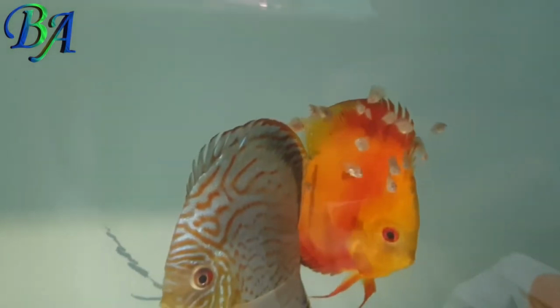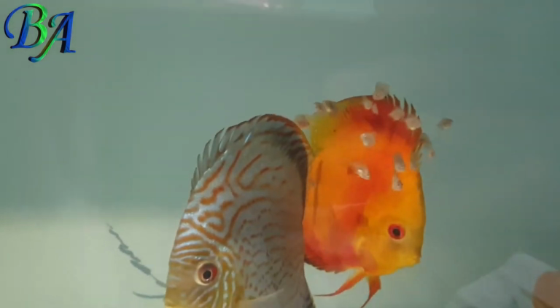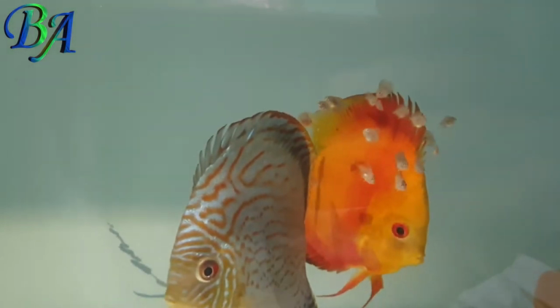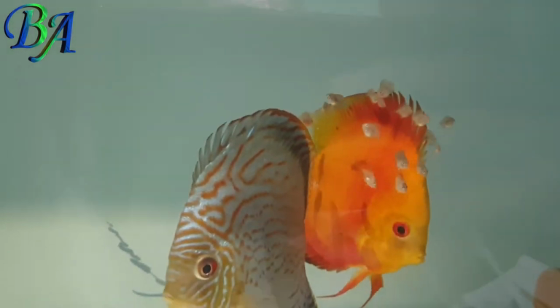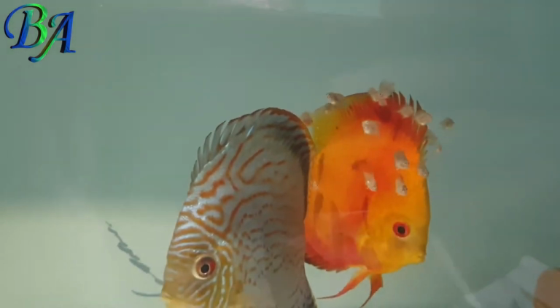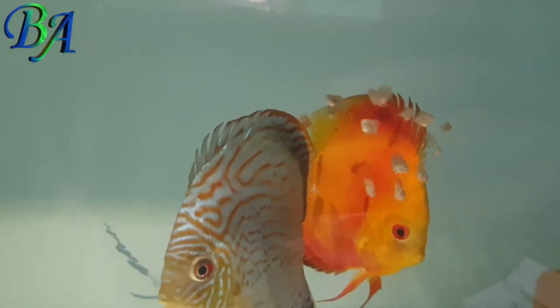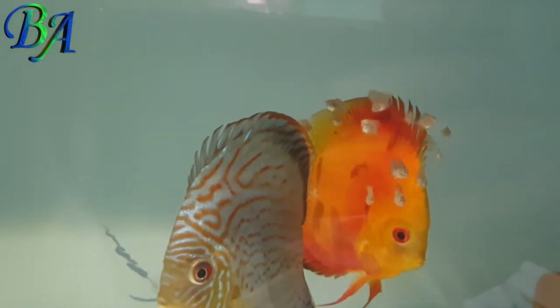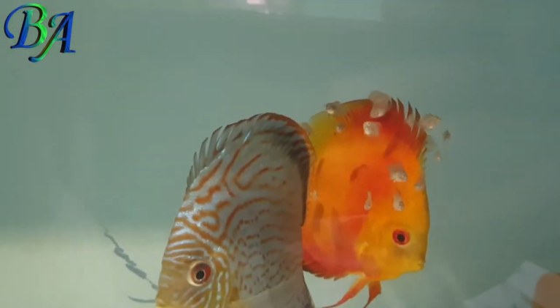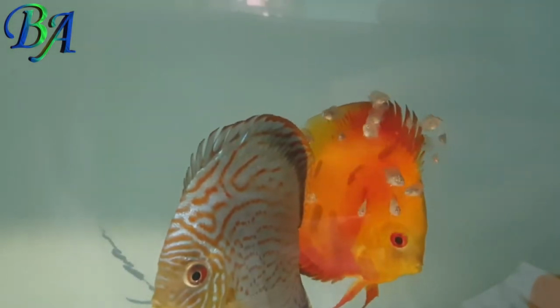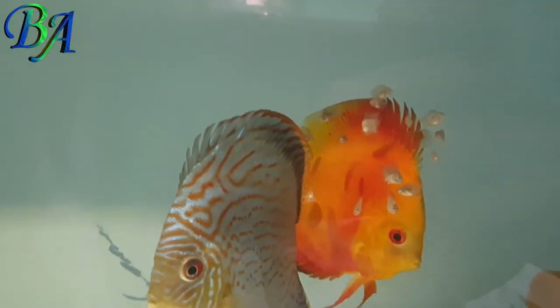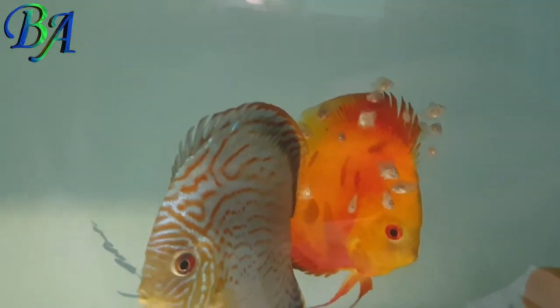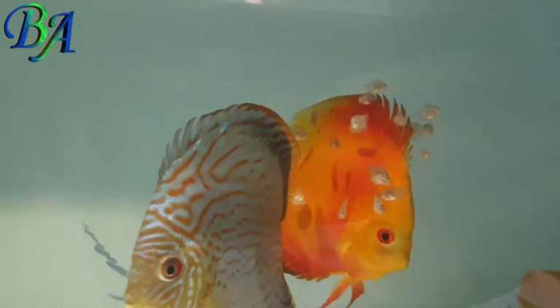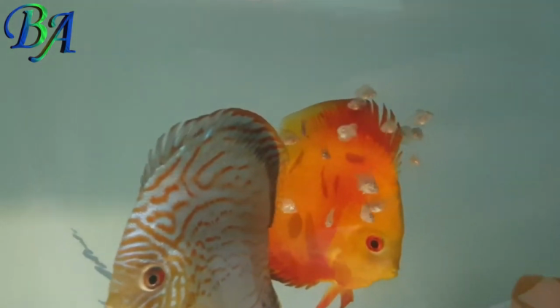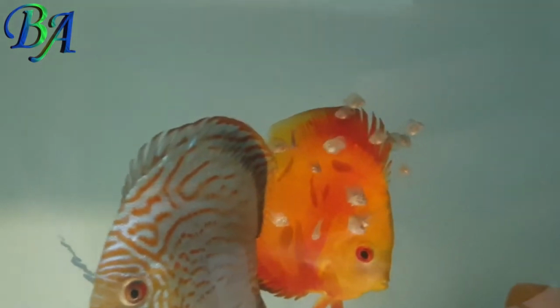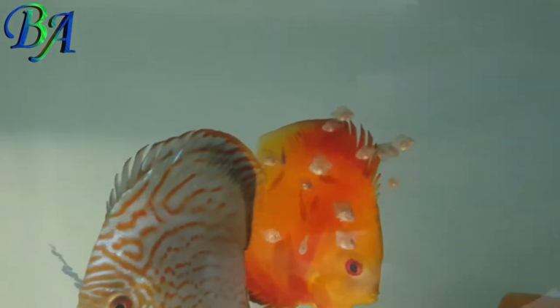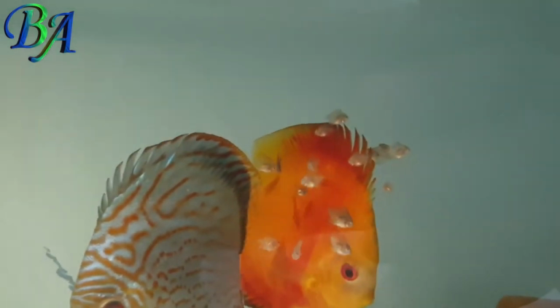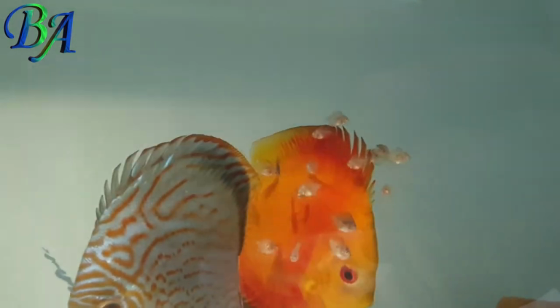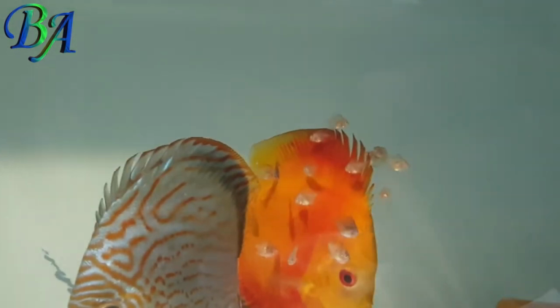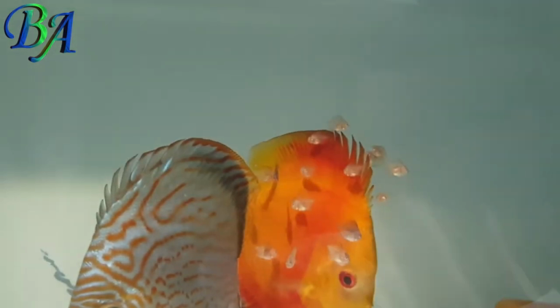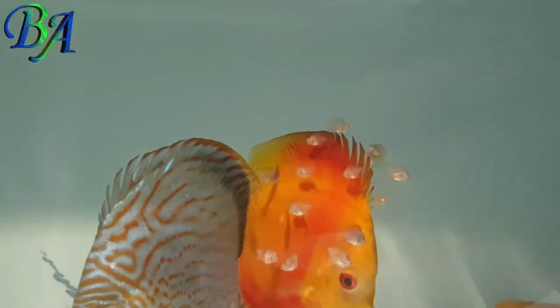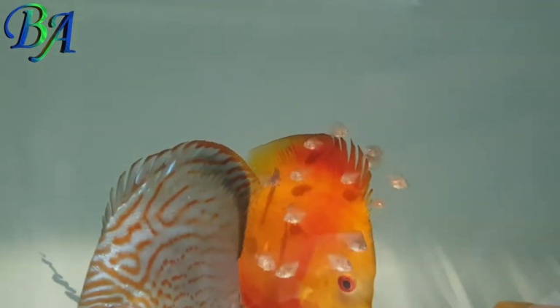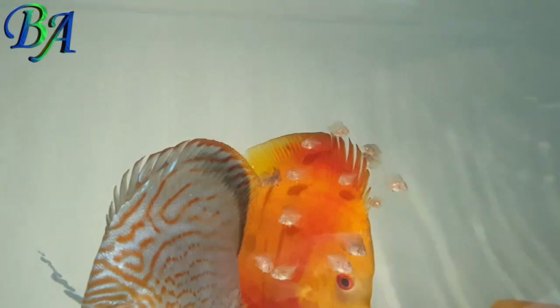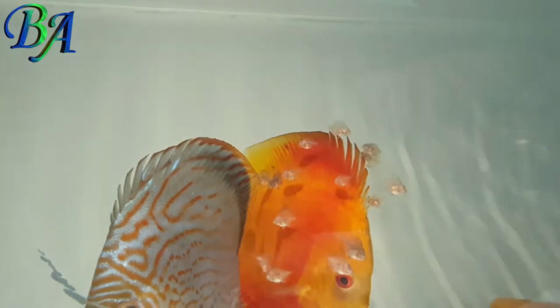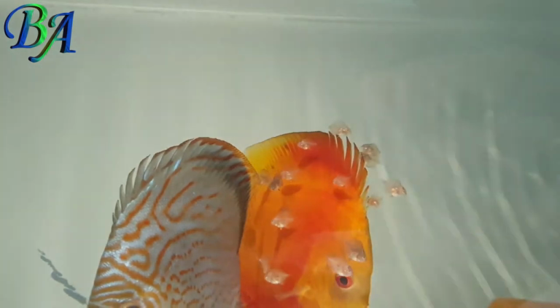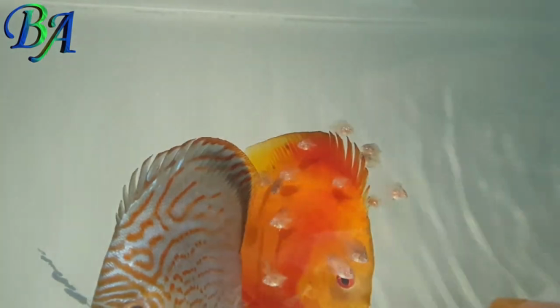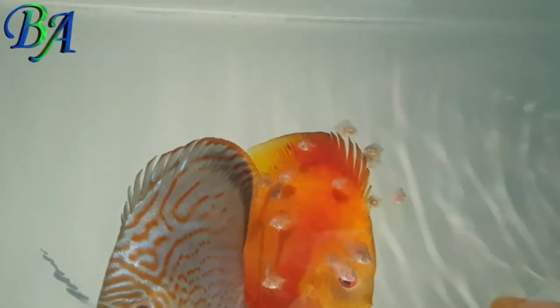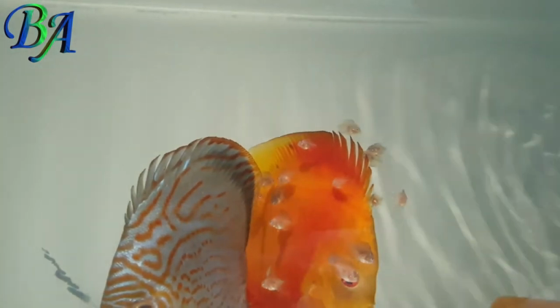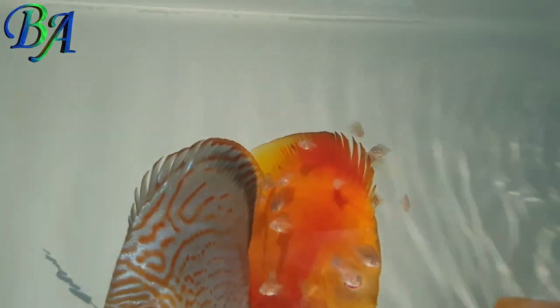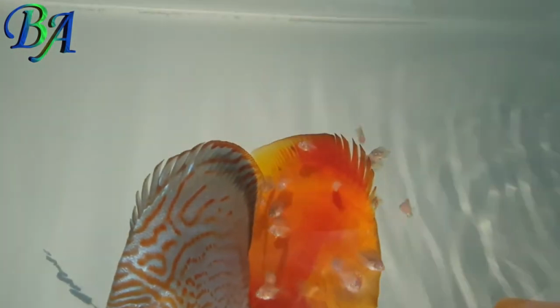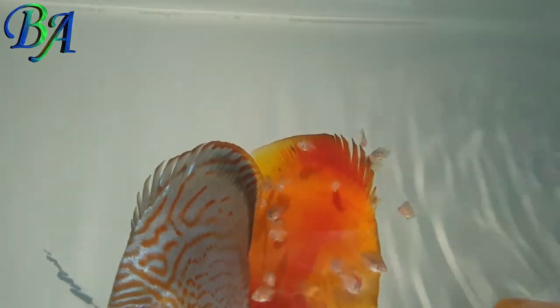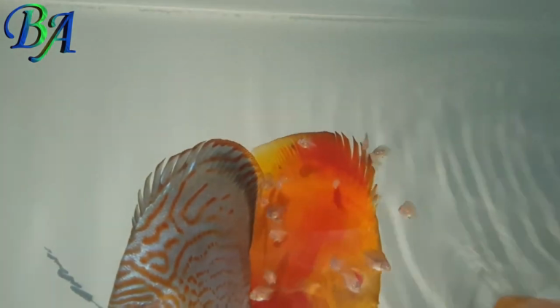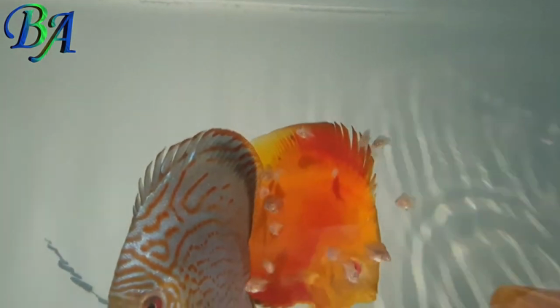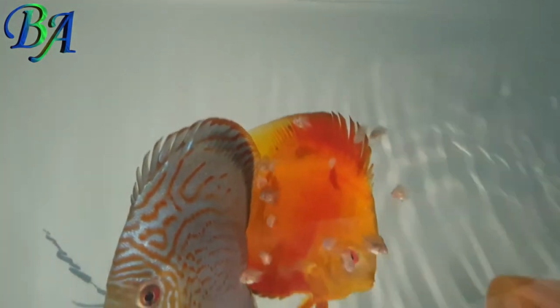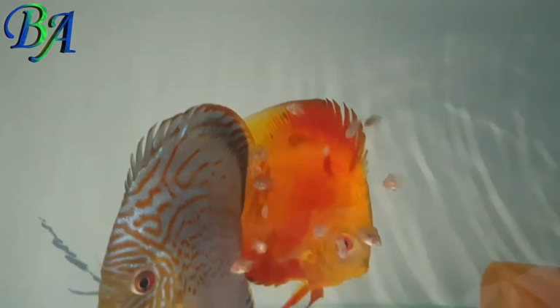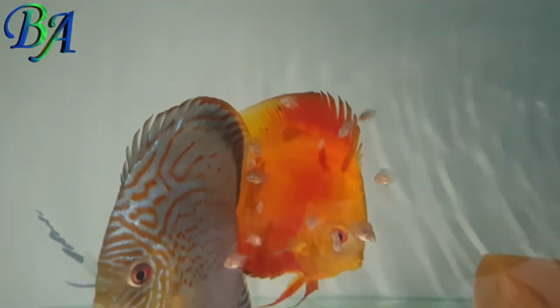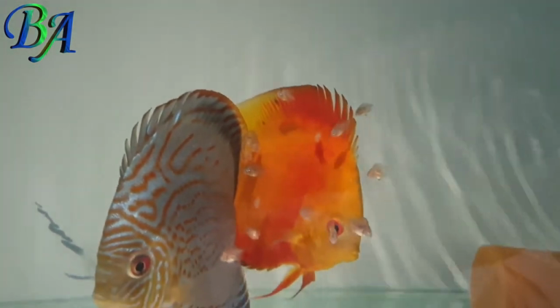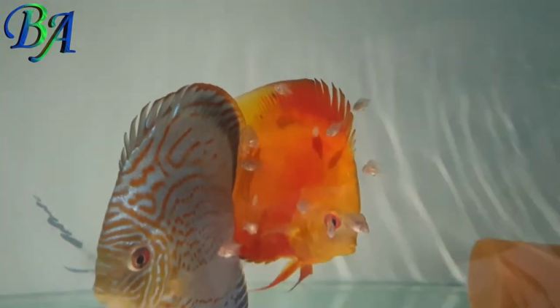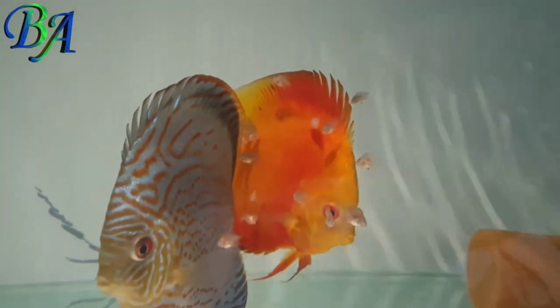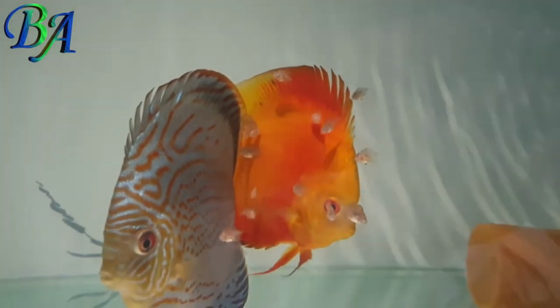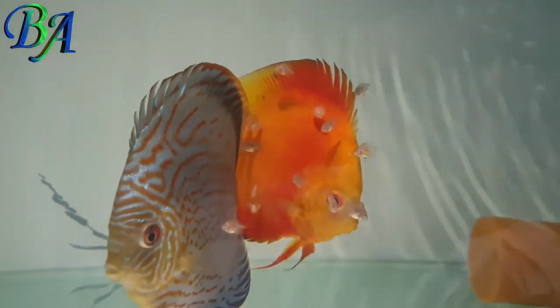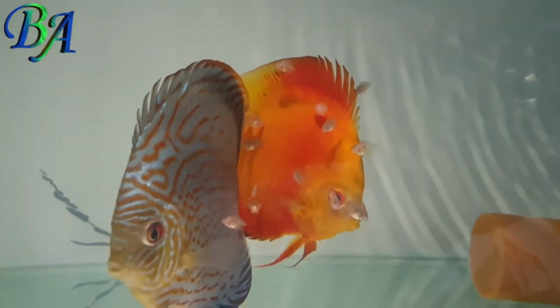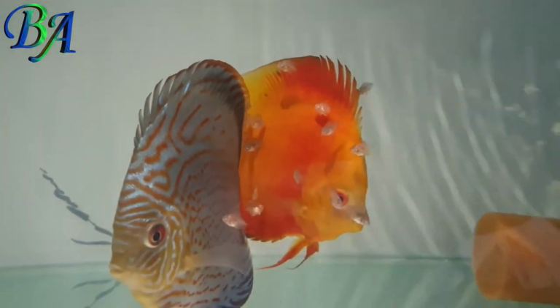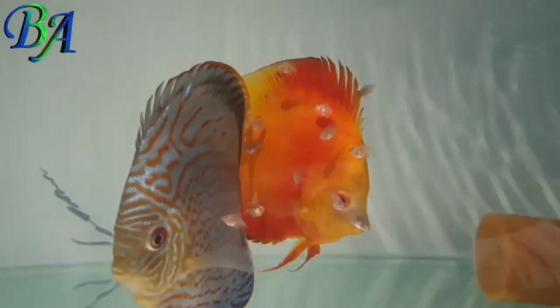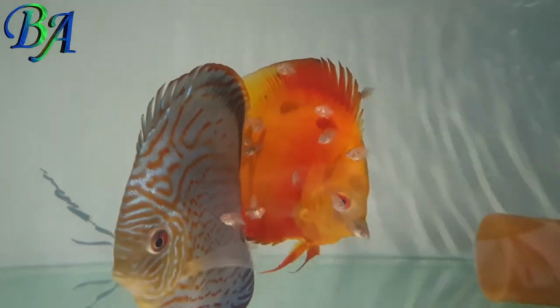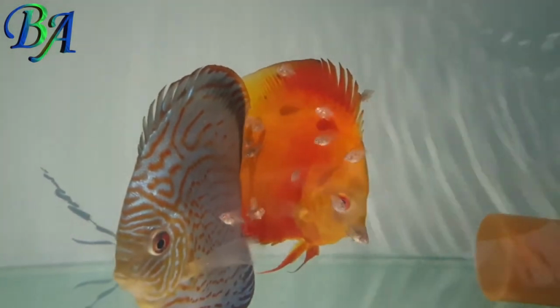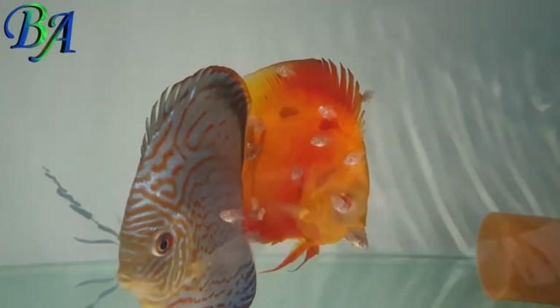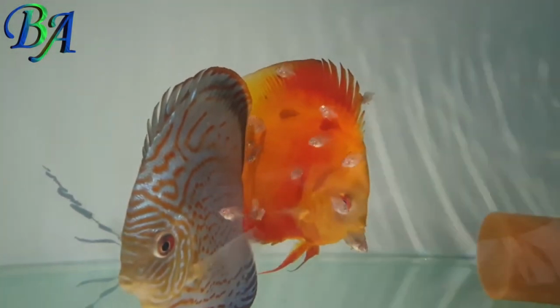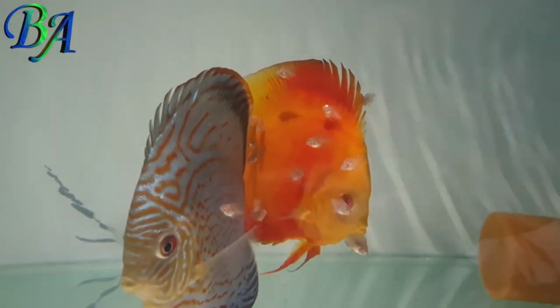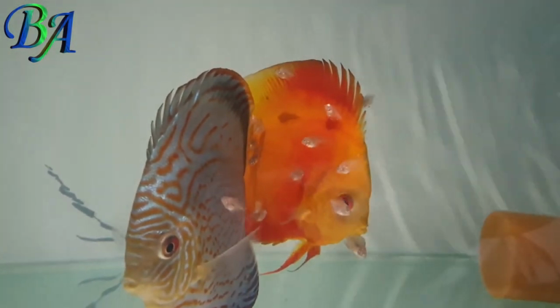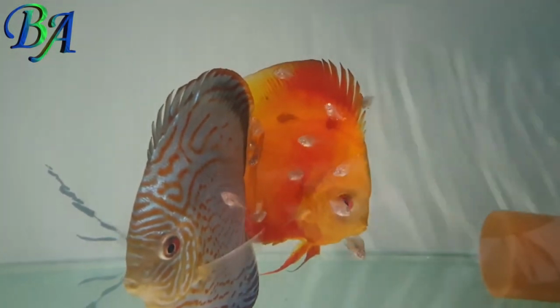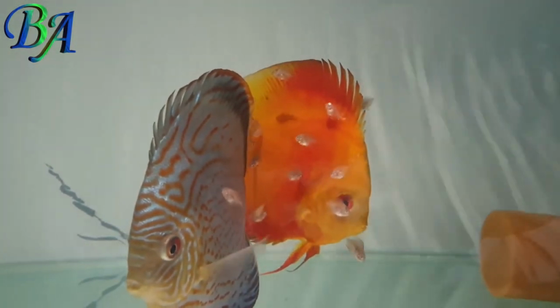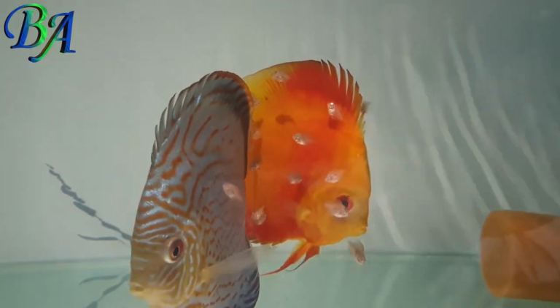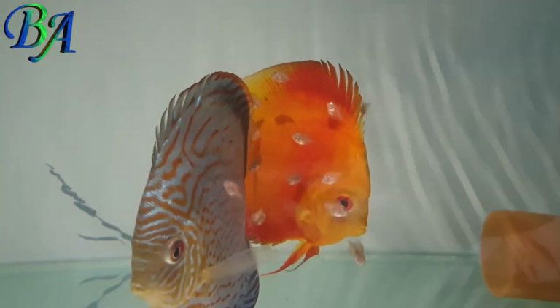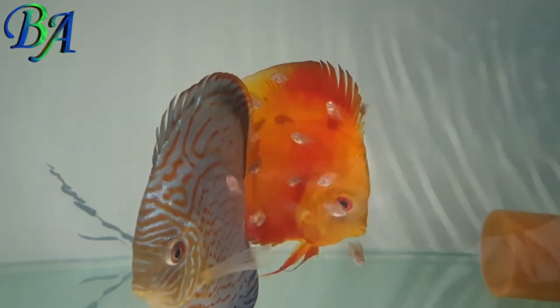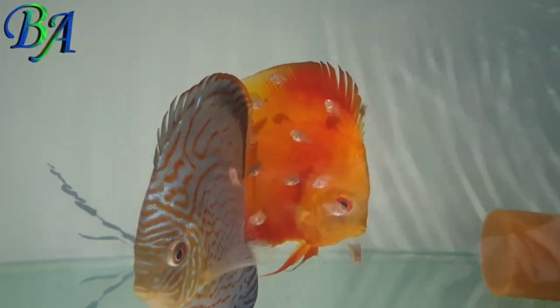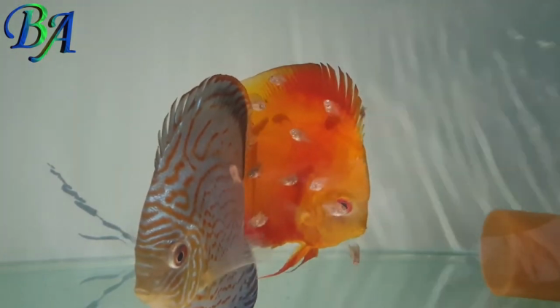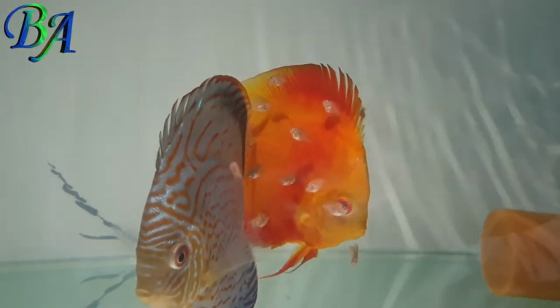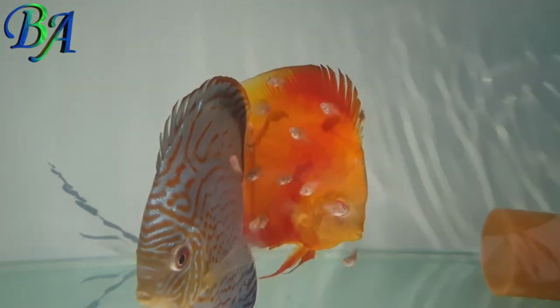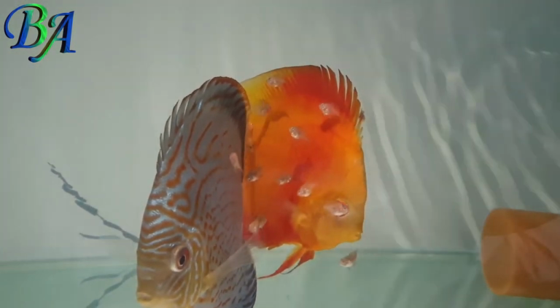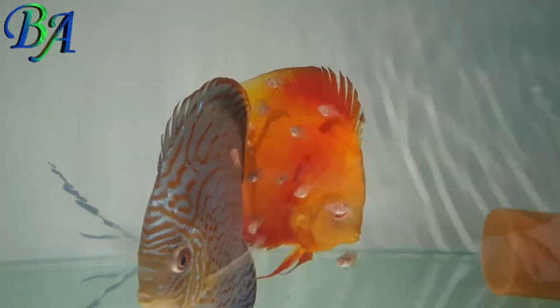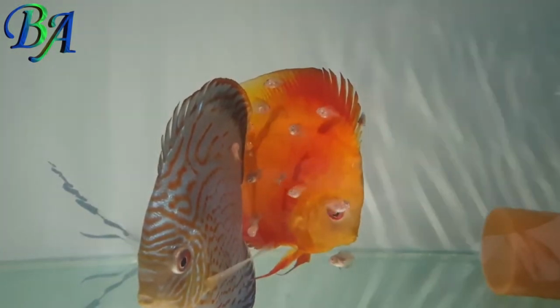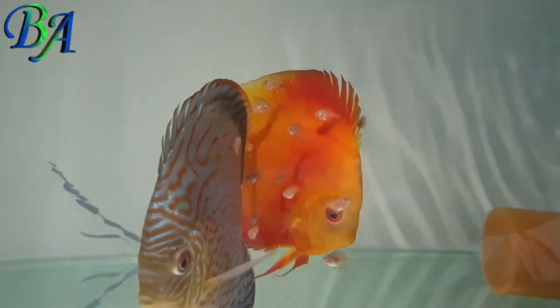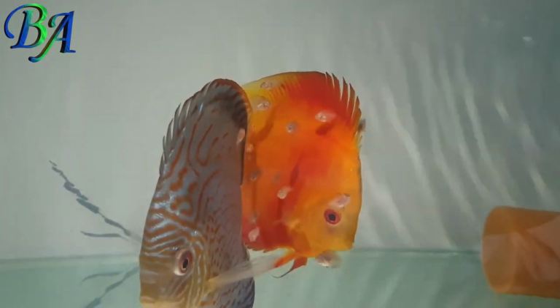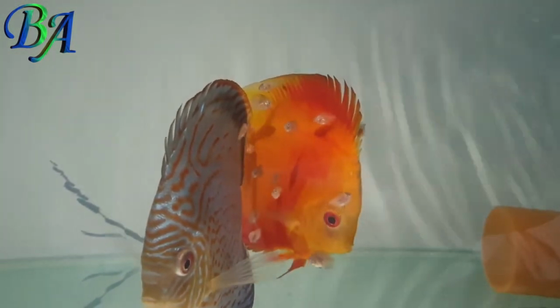This is the other discus tank in which there were two discus breeding pairs, but now there is only one pair with the fry which are two weeks old.